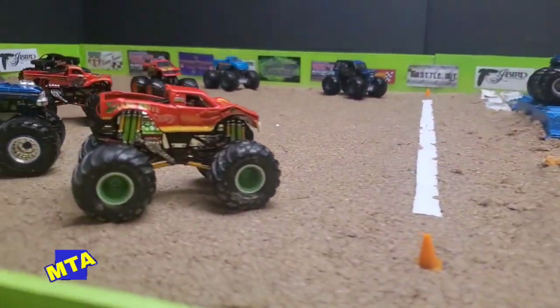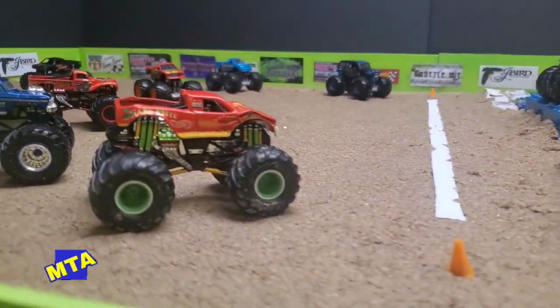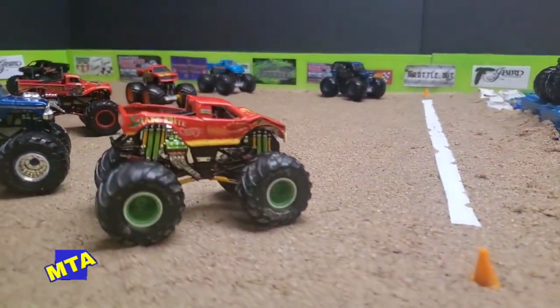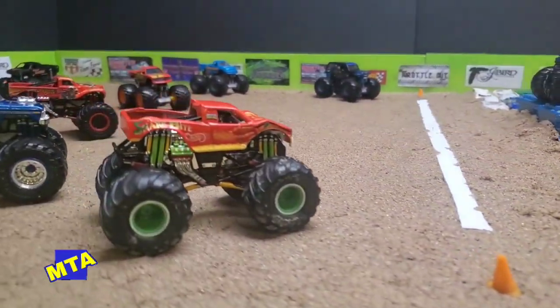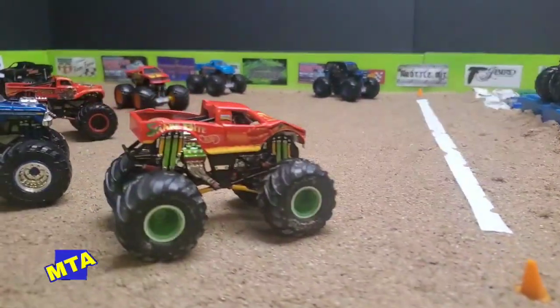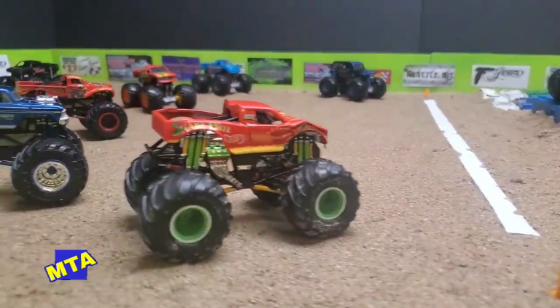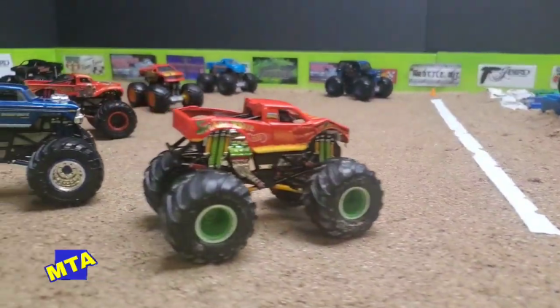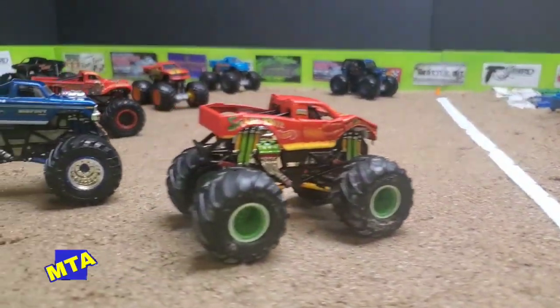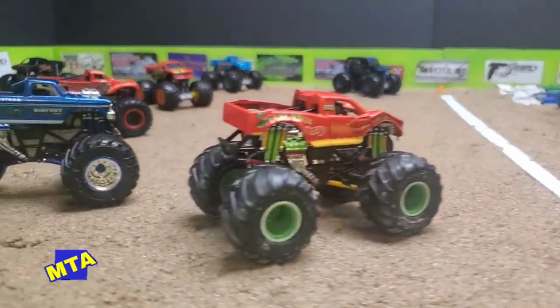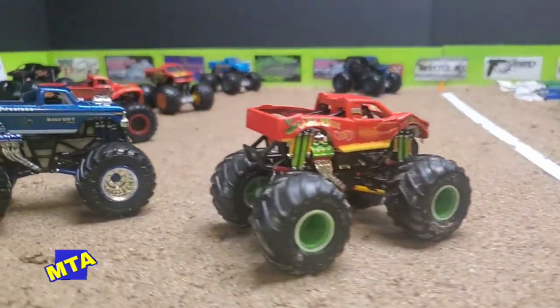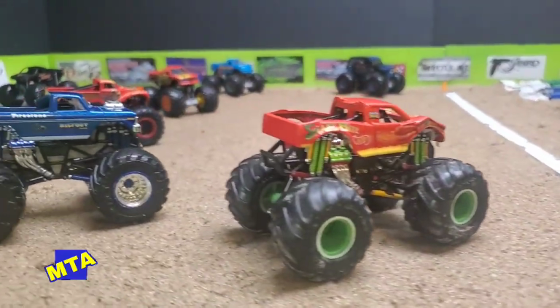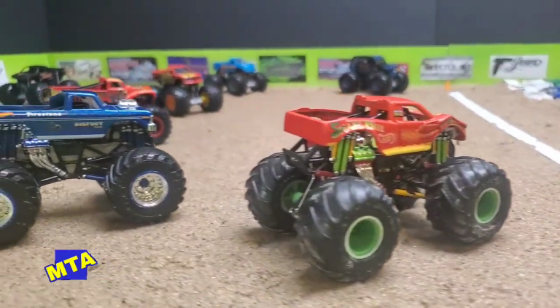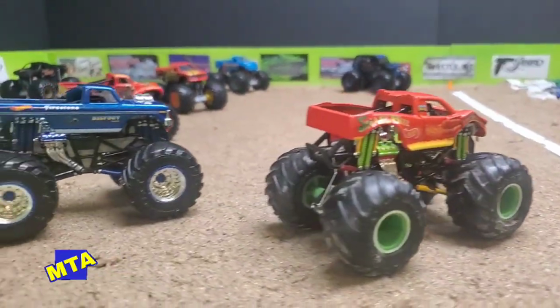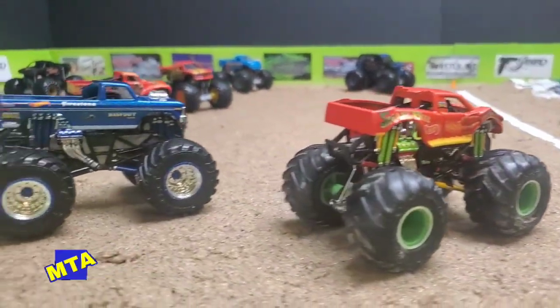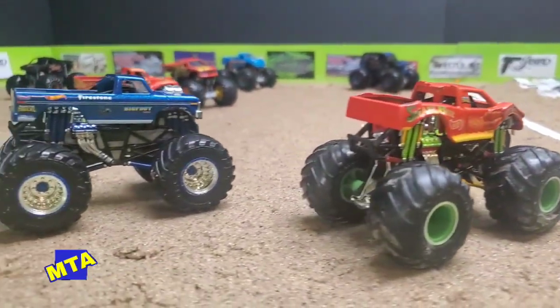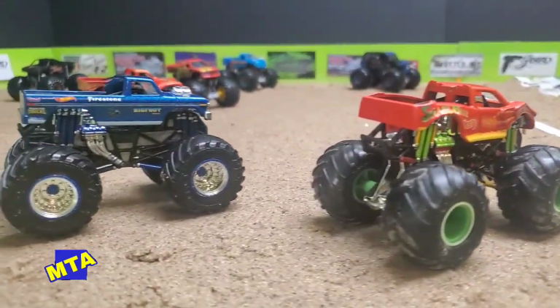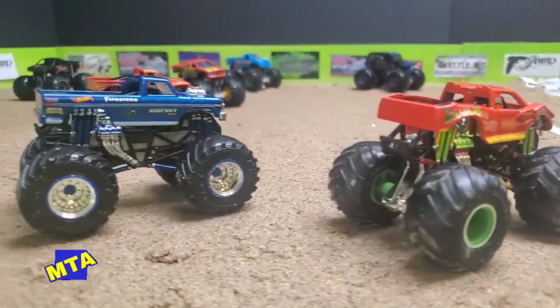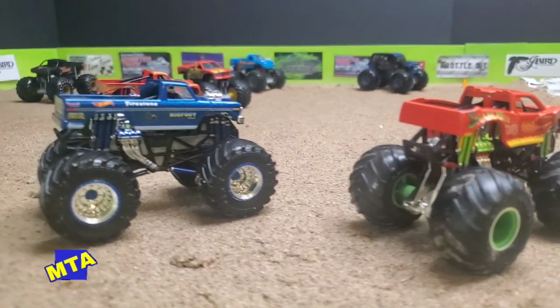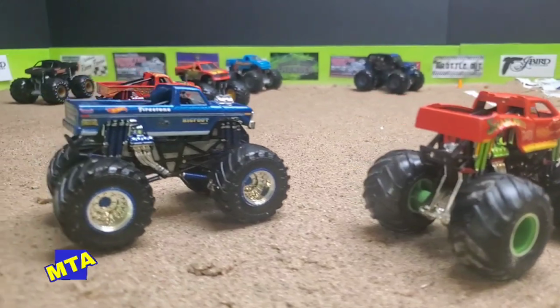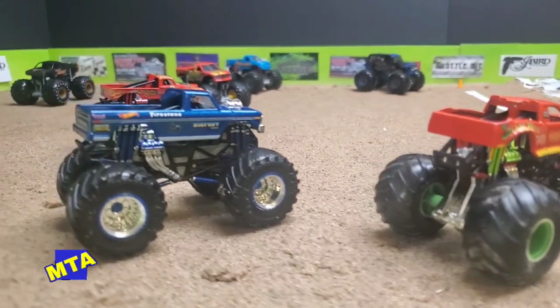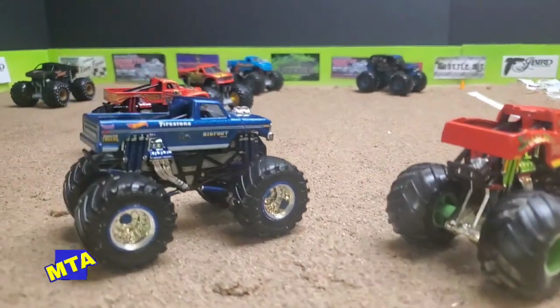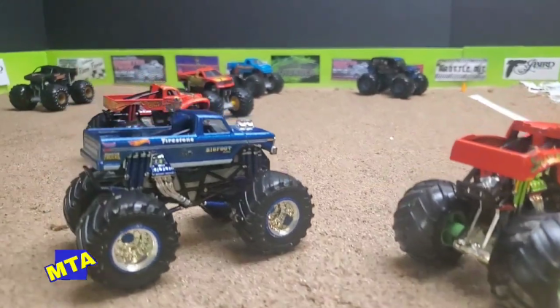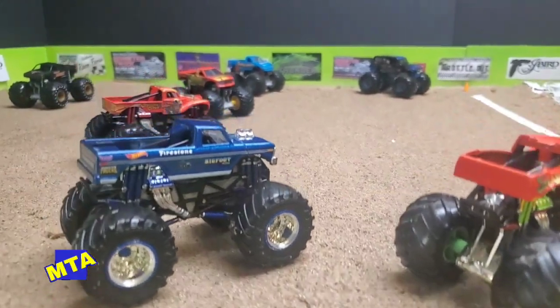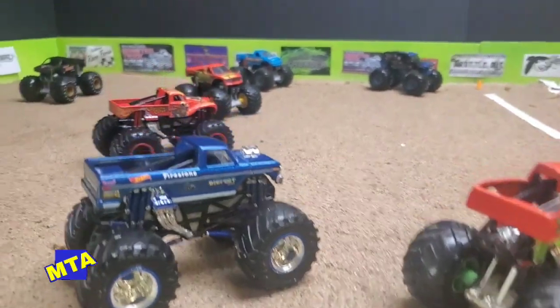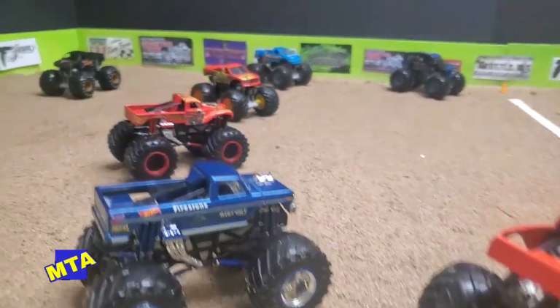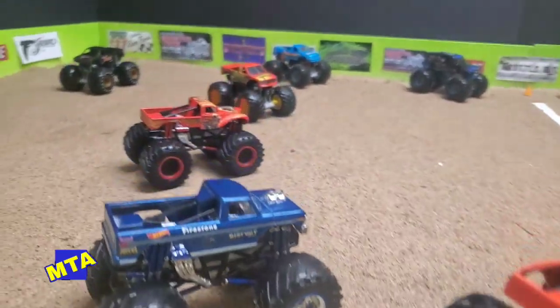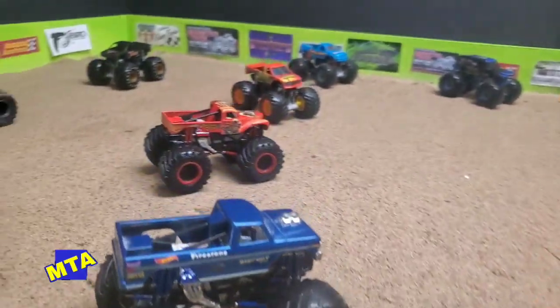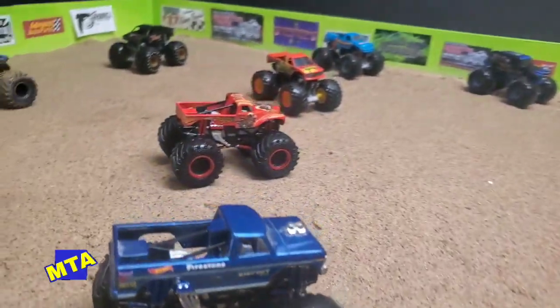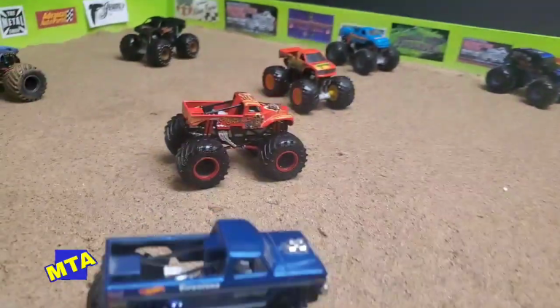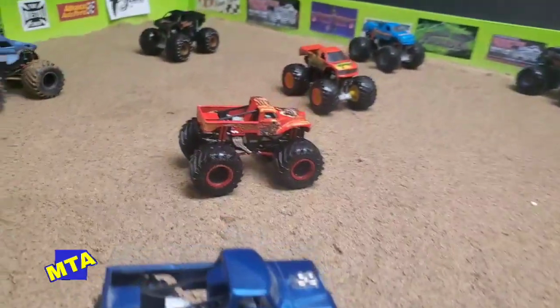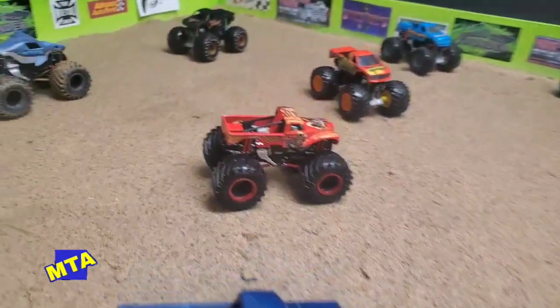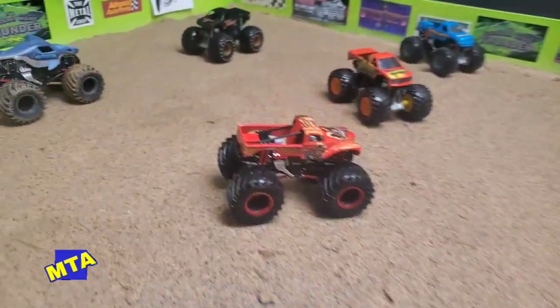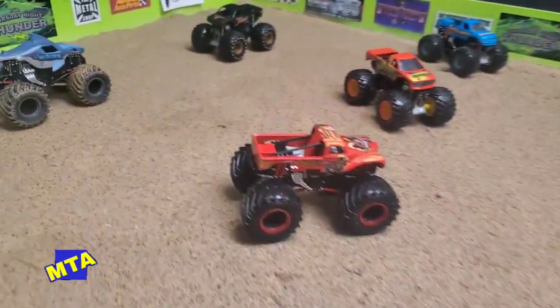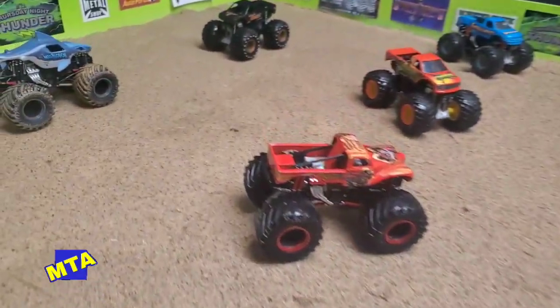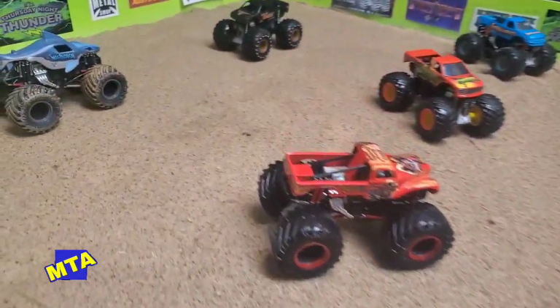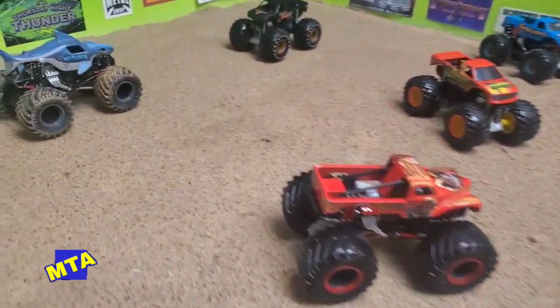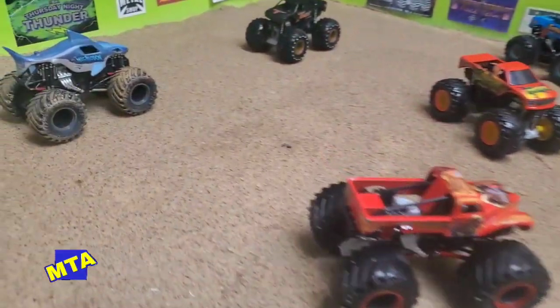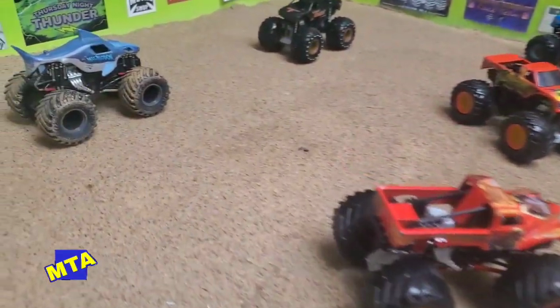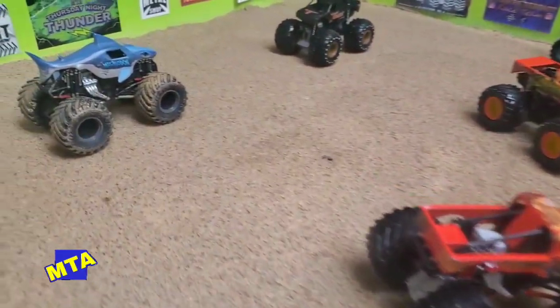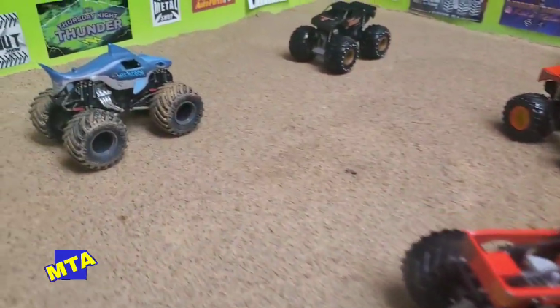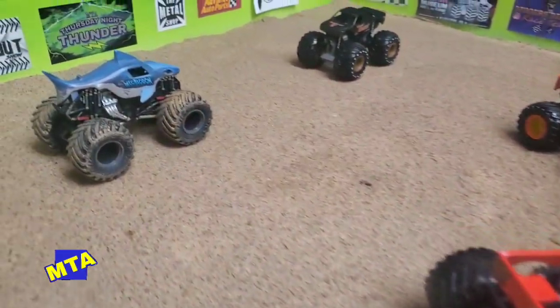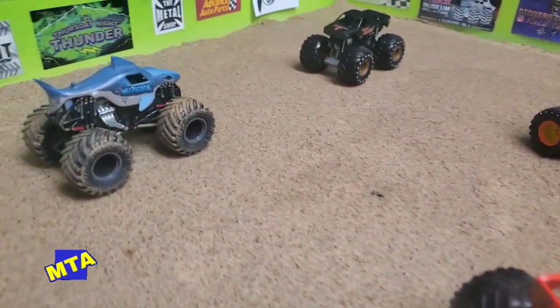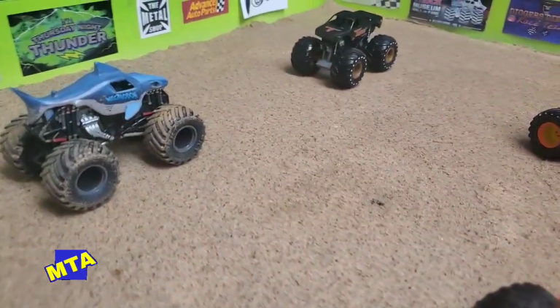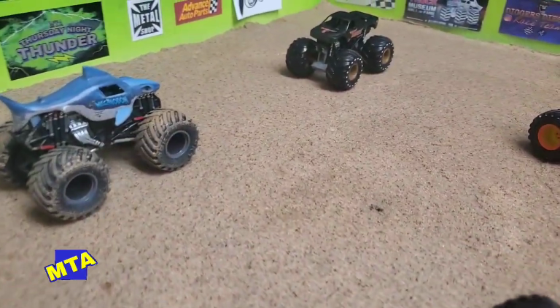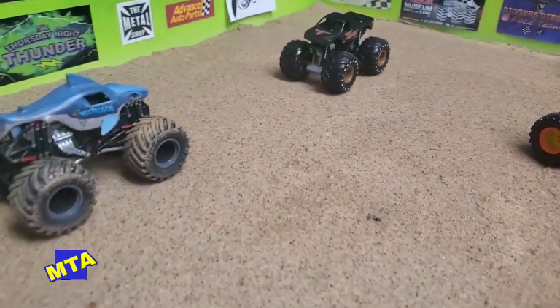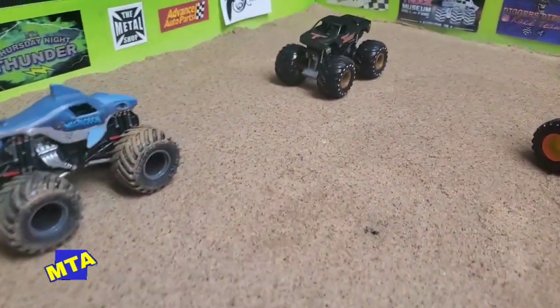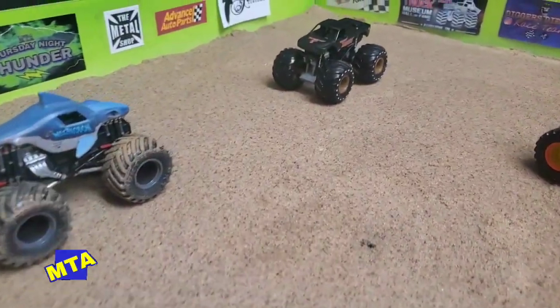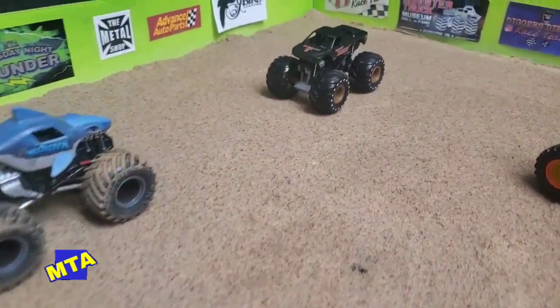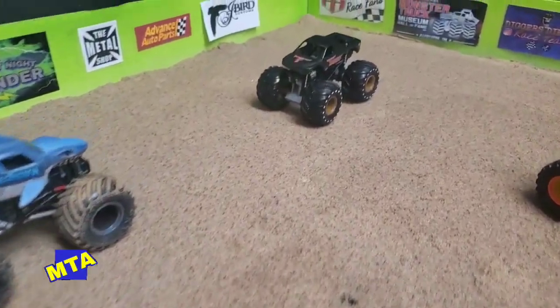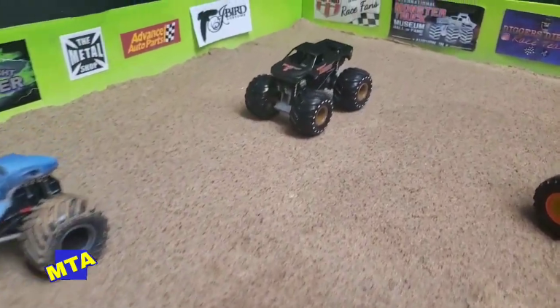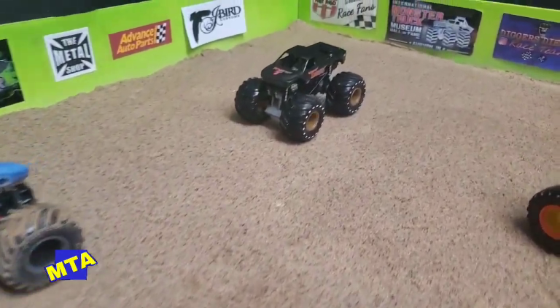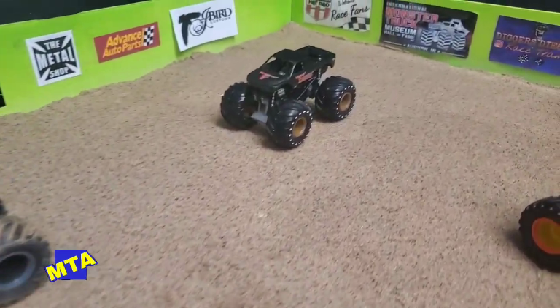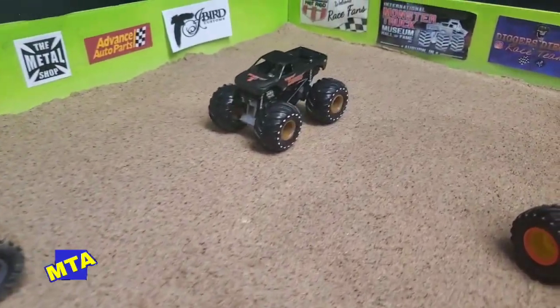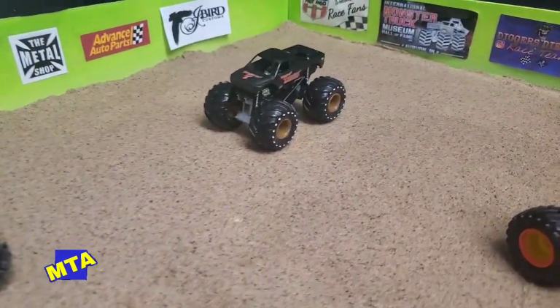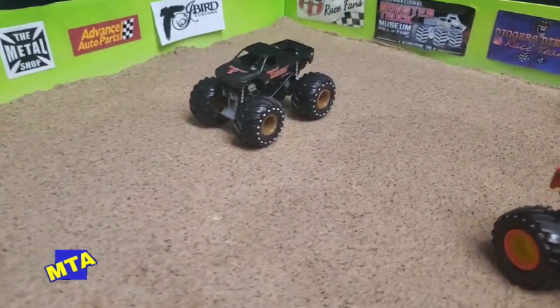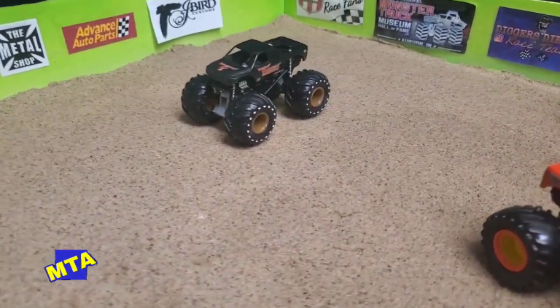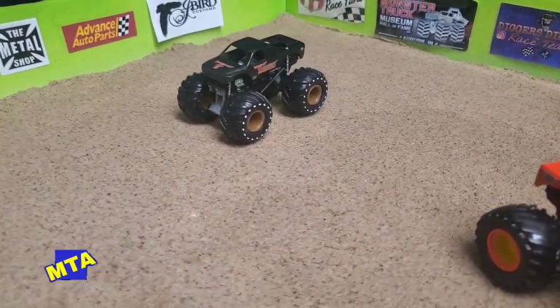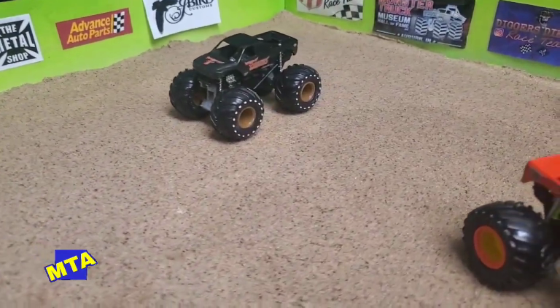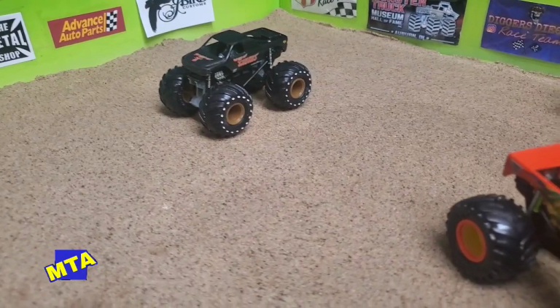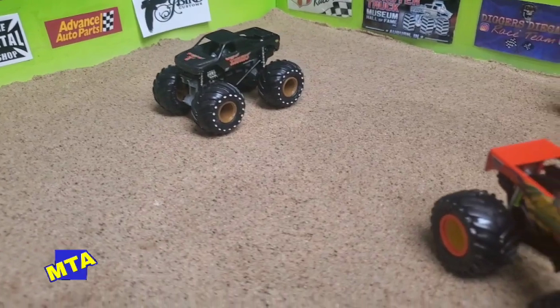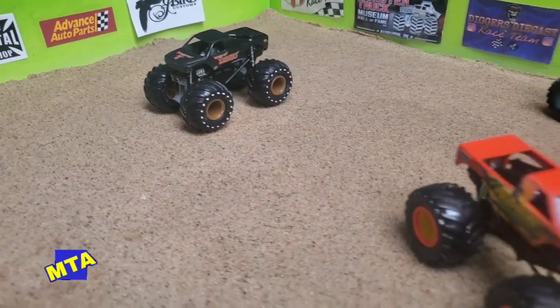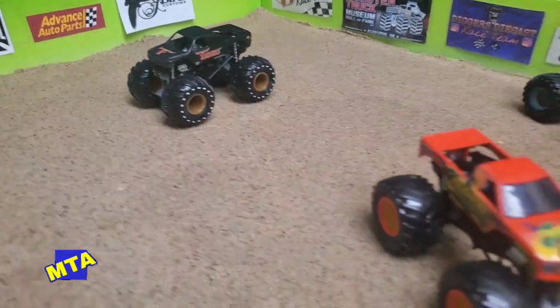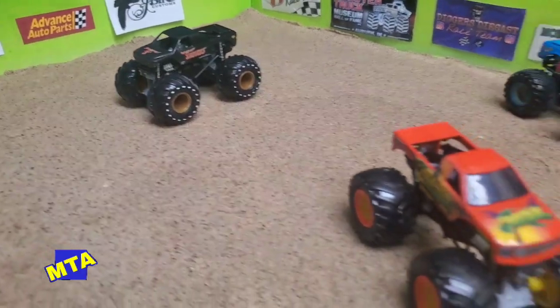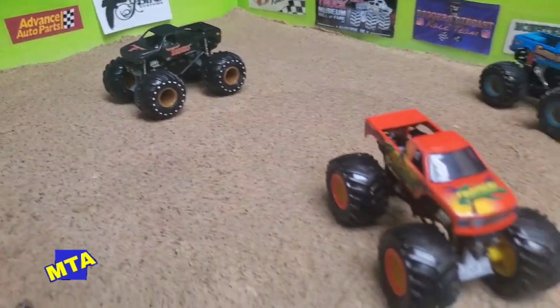Bigfoot fell short last week, losing out in round one. They're looking to get that checkered flag back, but they've got to go through 15 other monster trucks to do it.